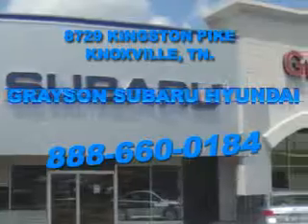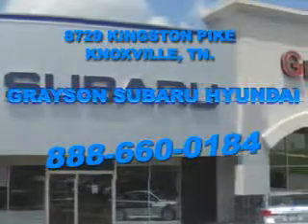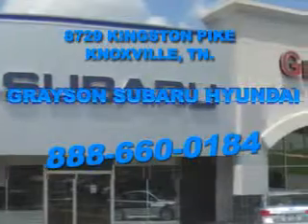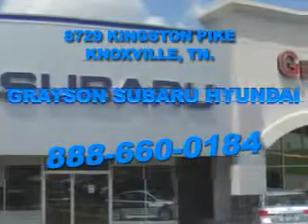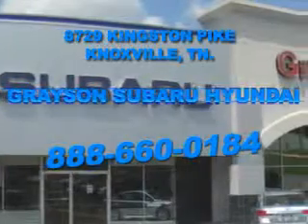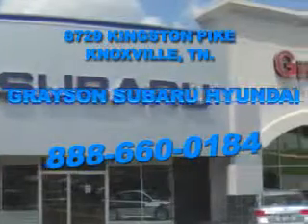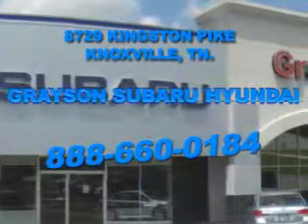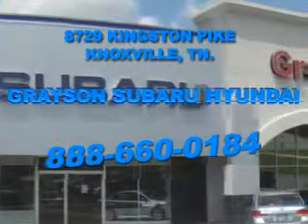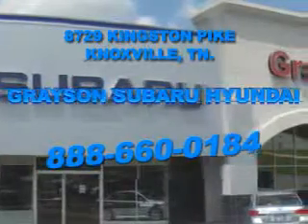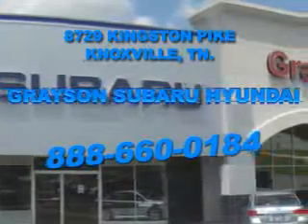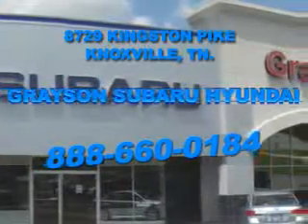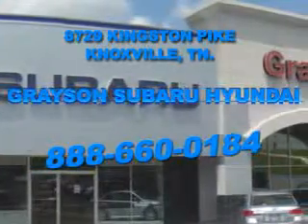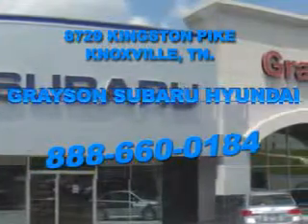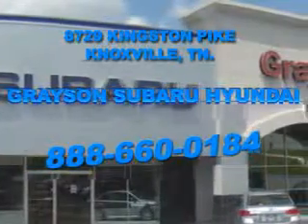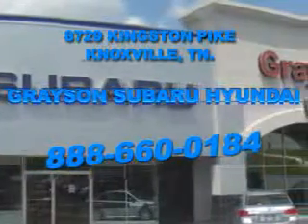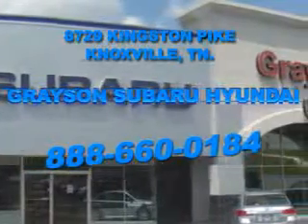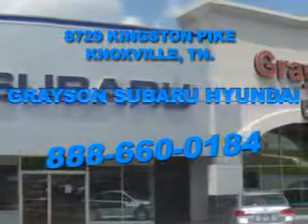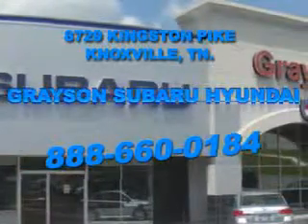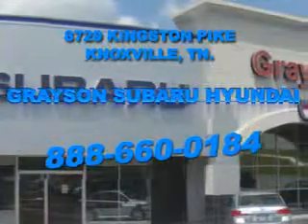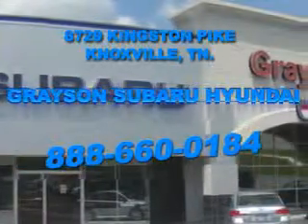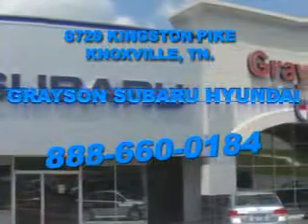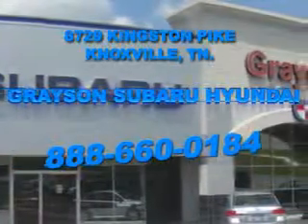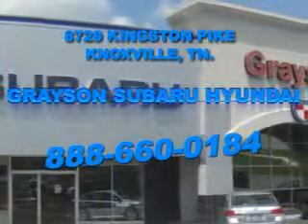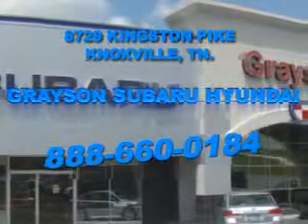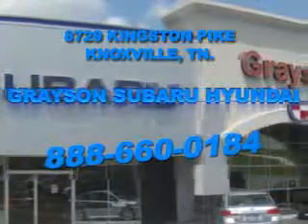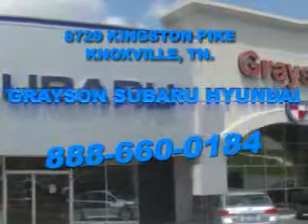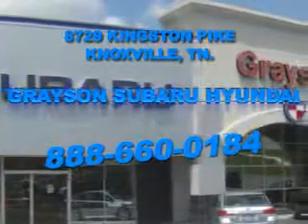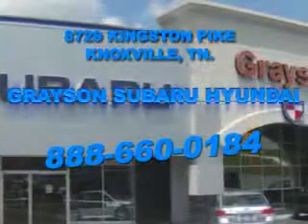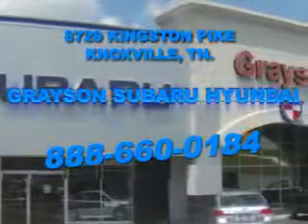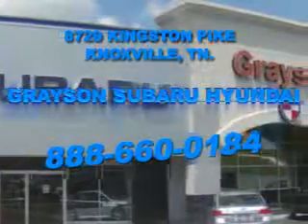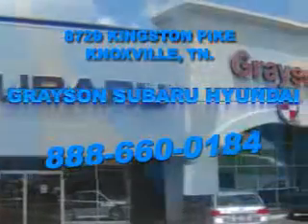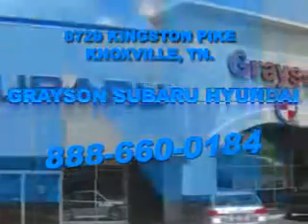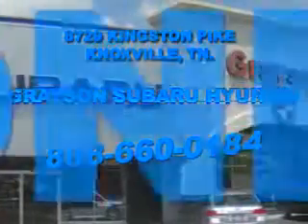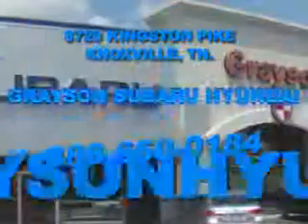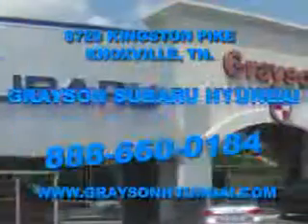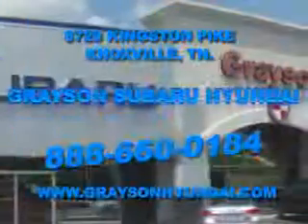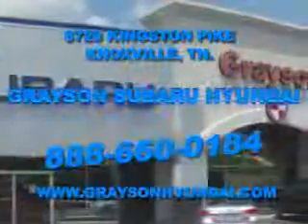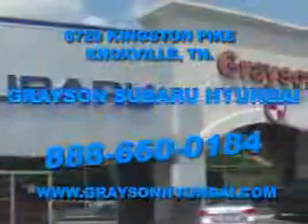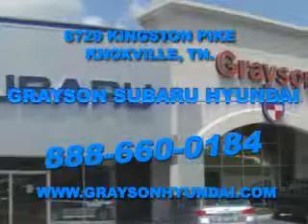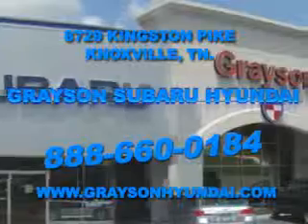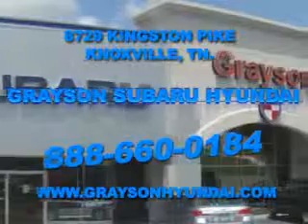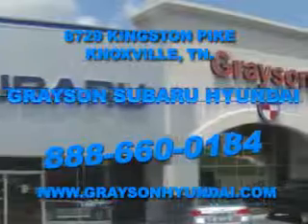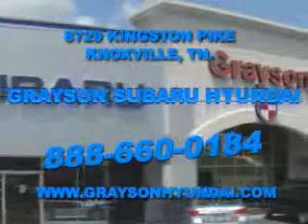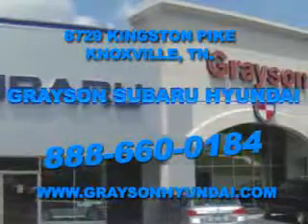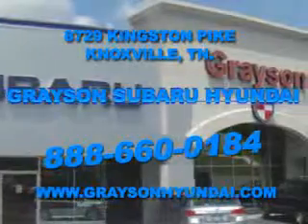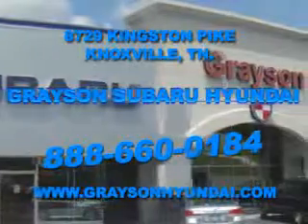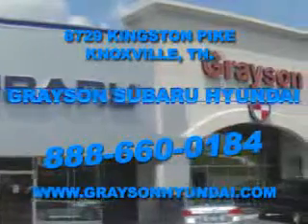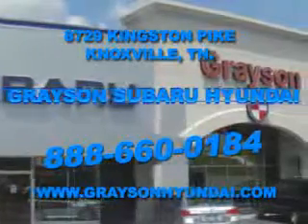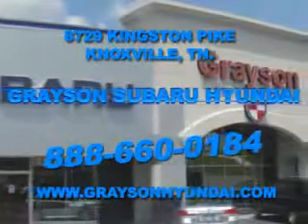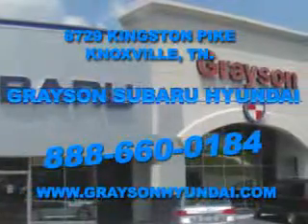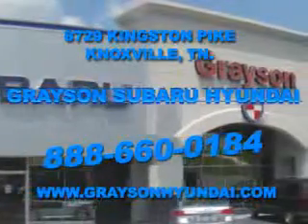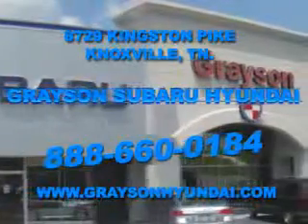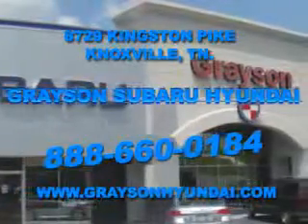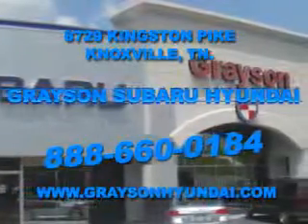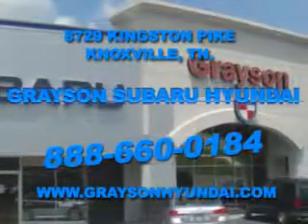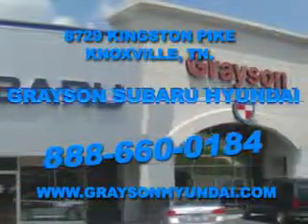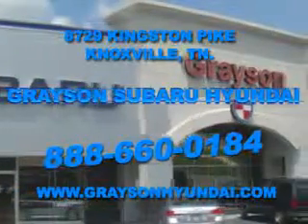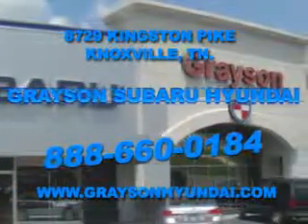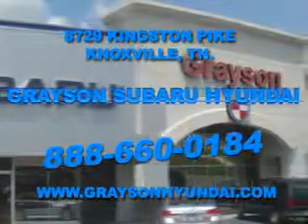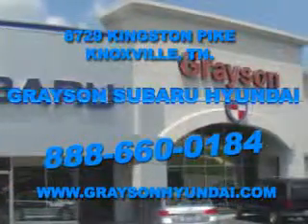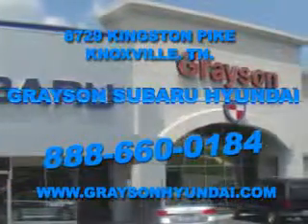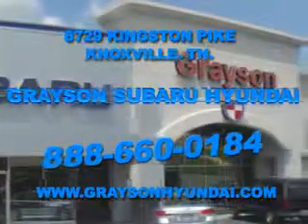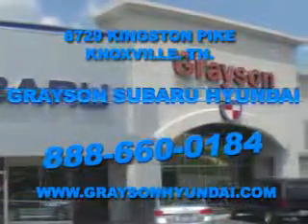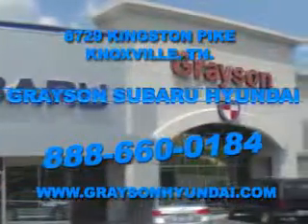Come see us. For more information about our amazing inventory lineup, check us out online at www.graceandhyundai.com.